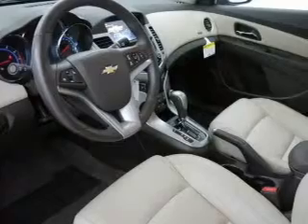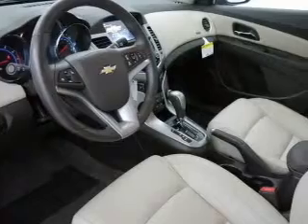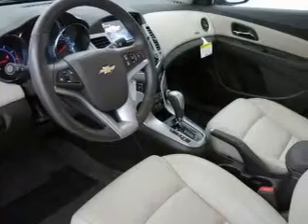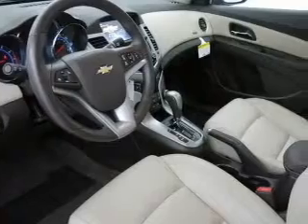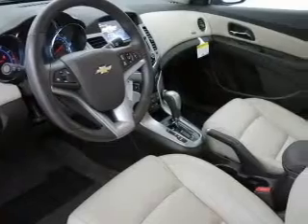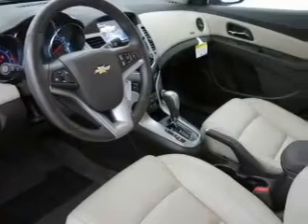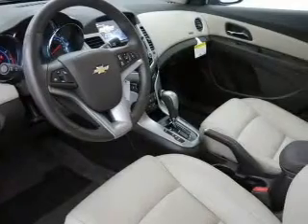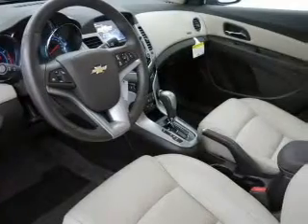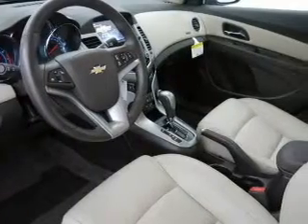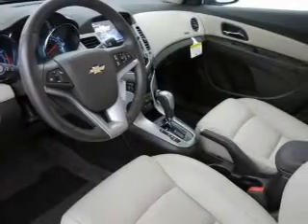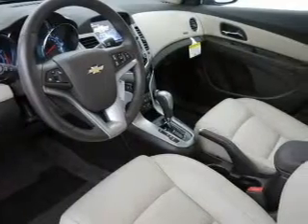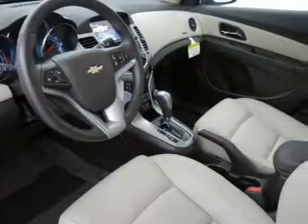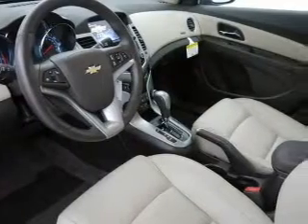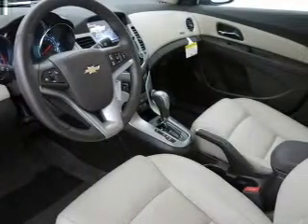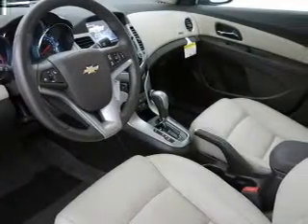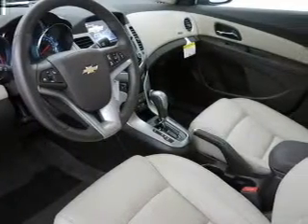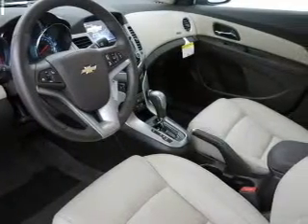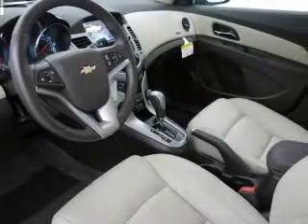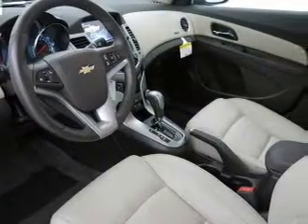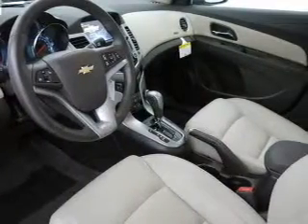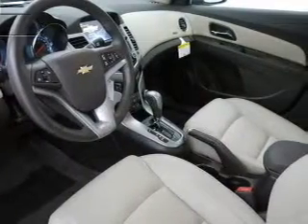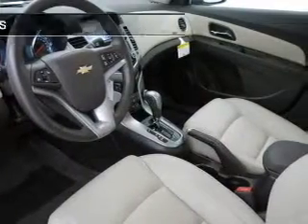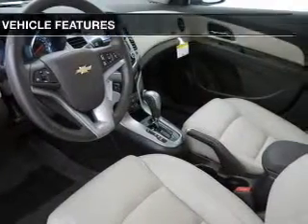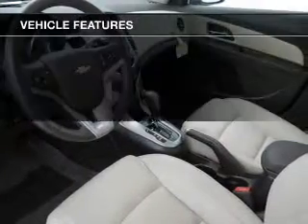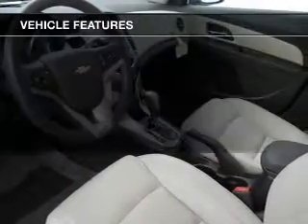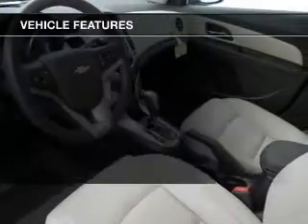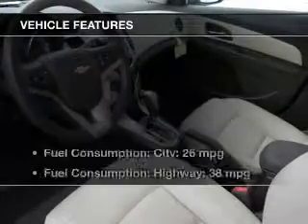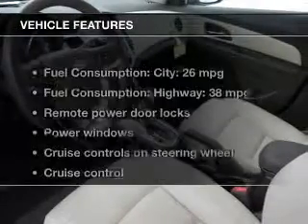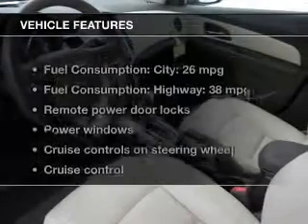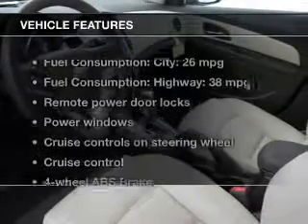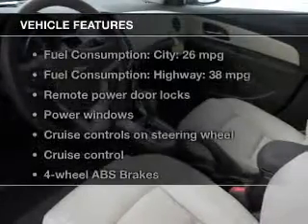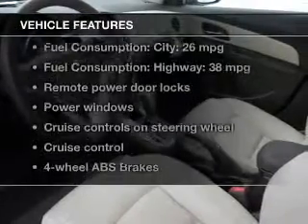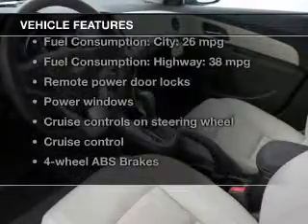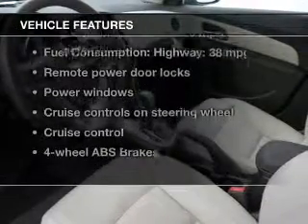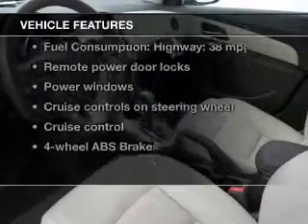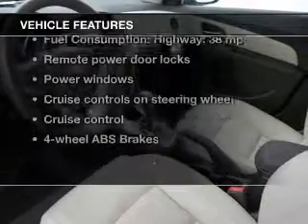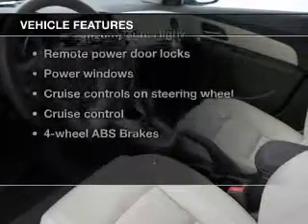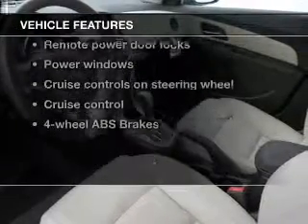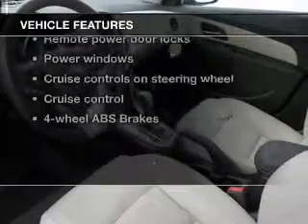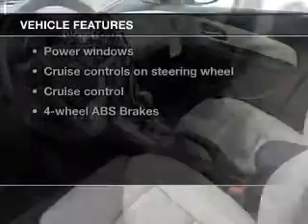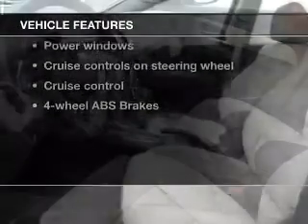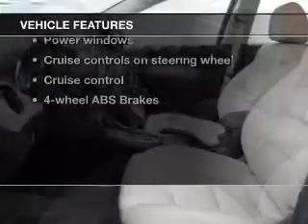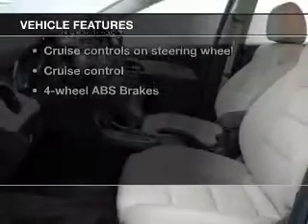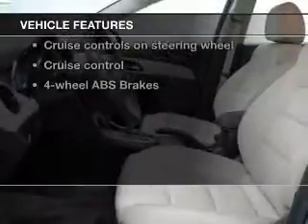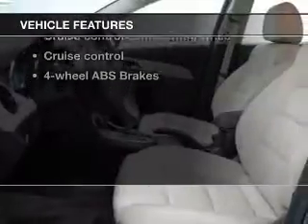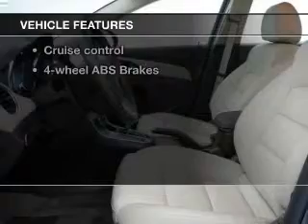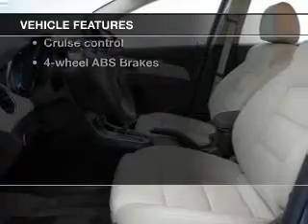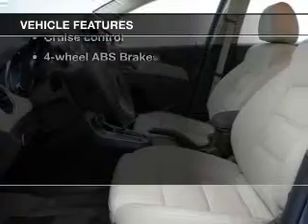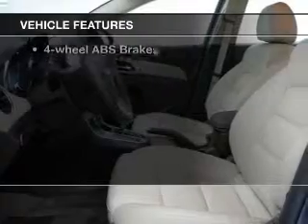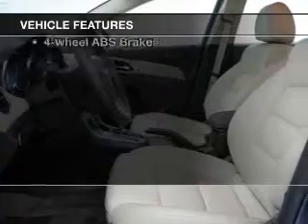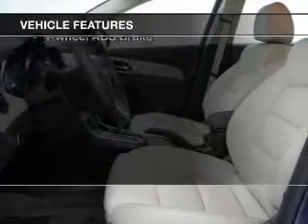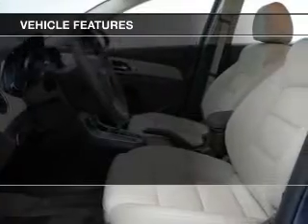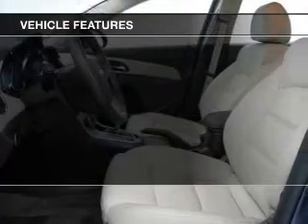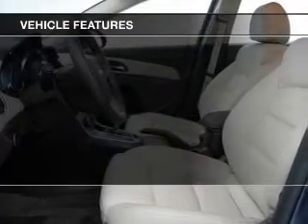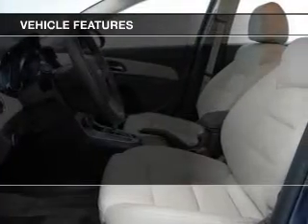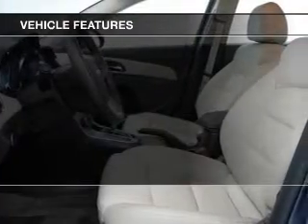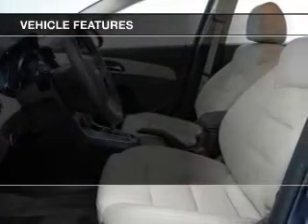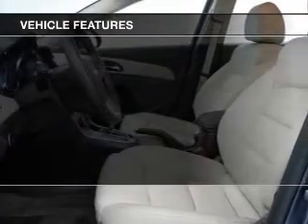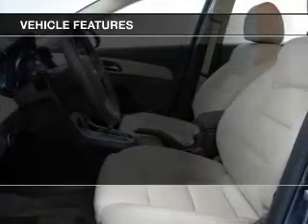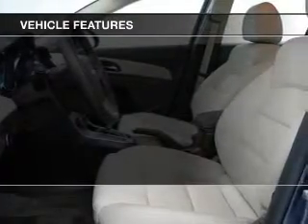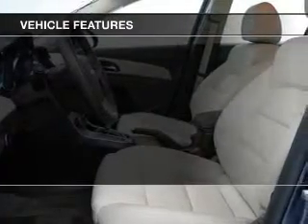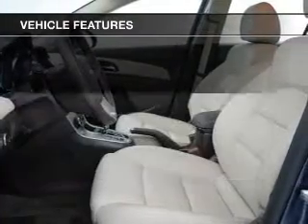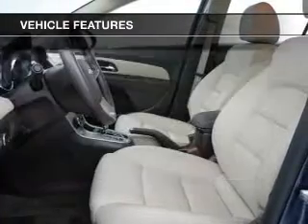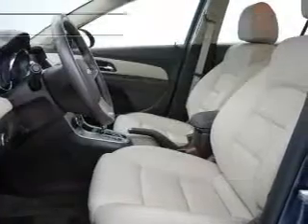Heated seats offer comfort in cold weather. And with these notable features, you won't want to miss out on the opportunity to own this amazing ride.